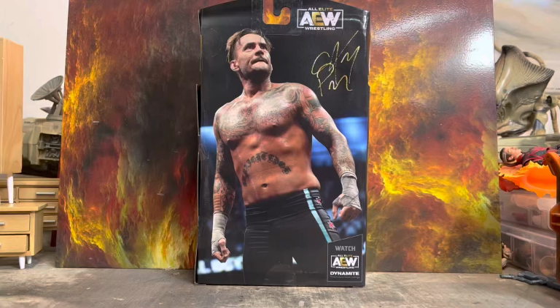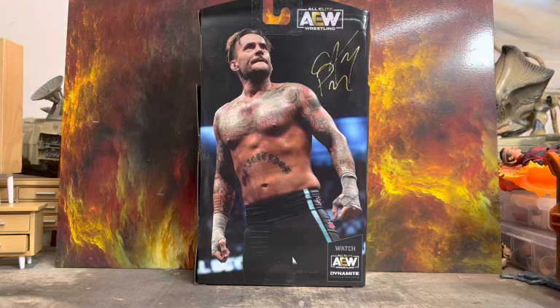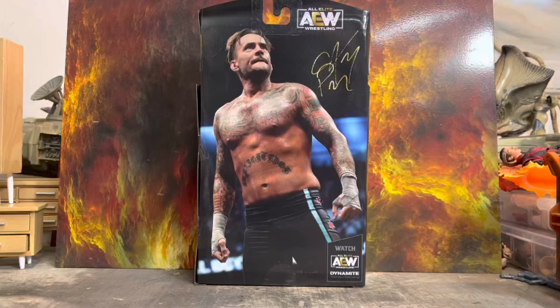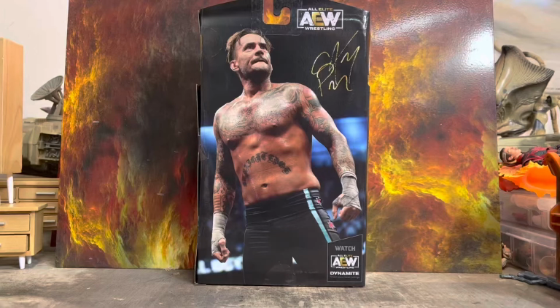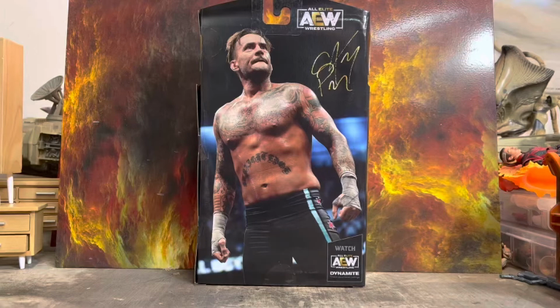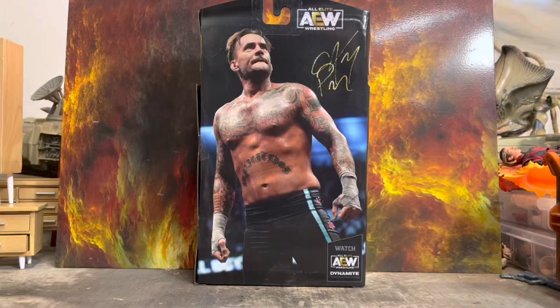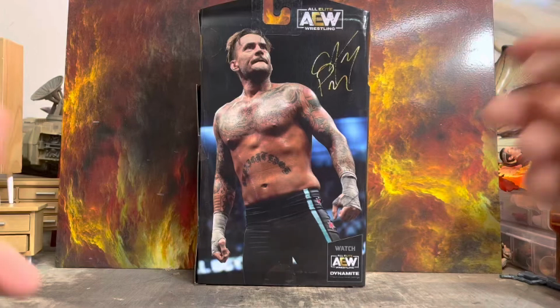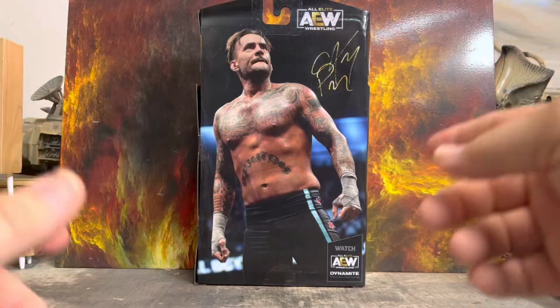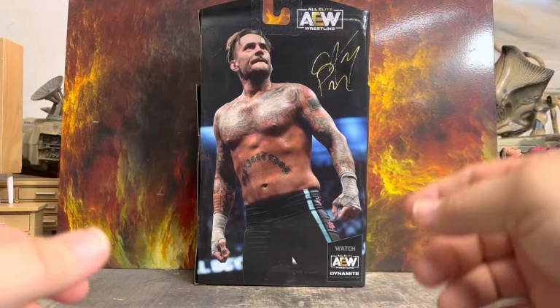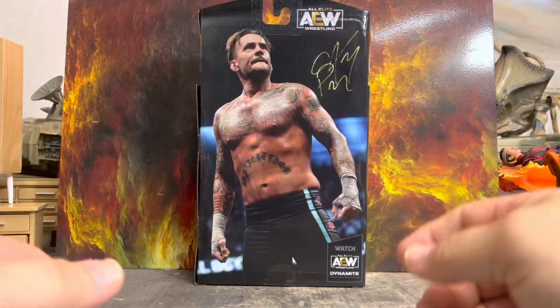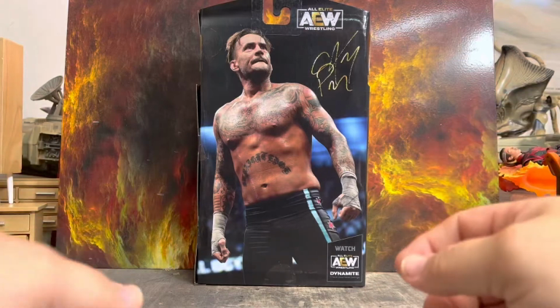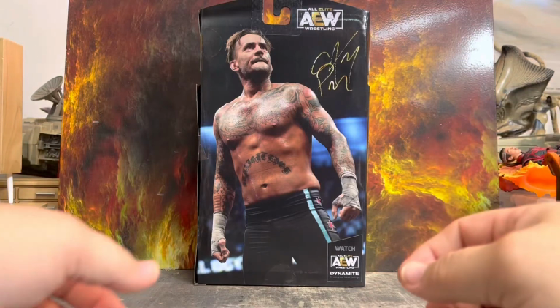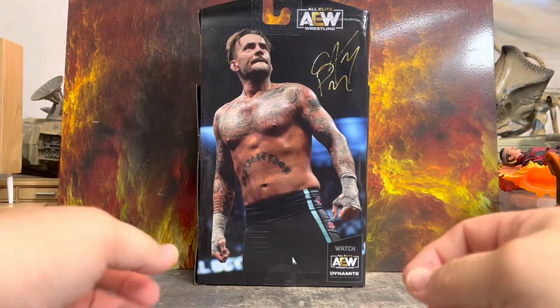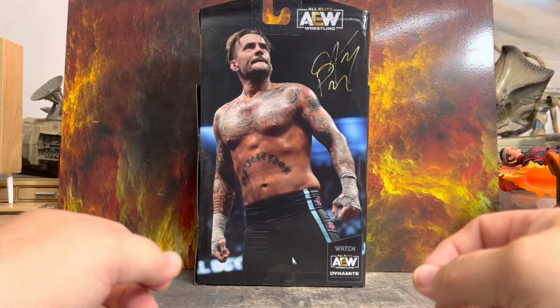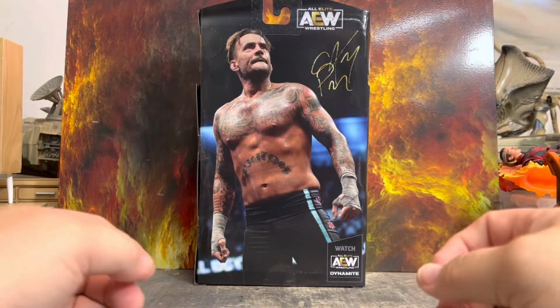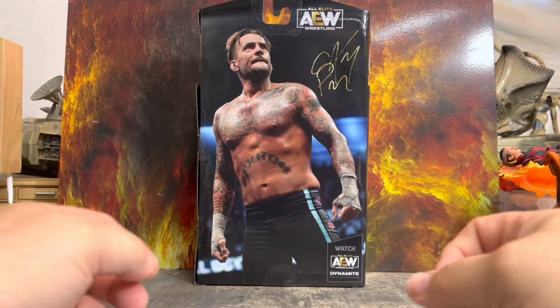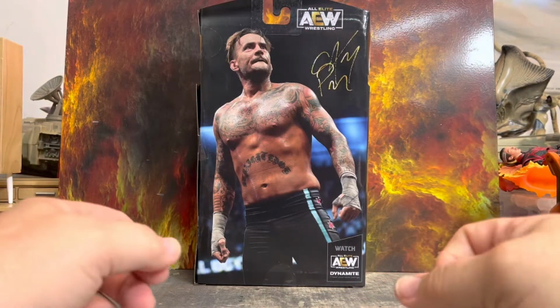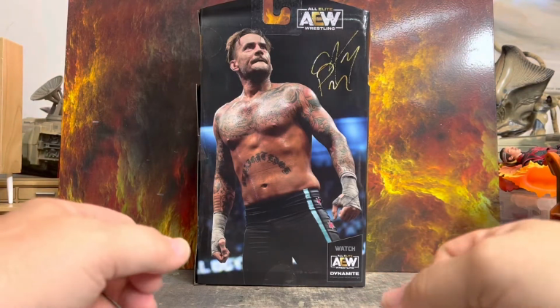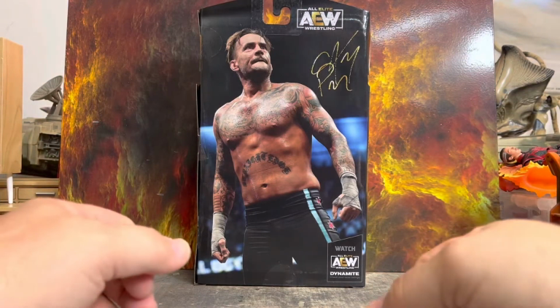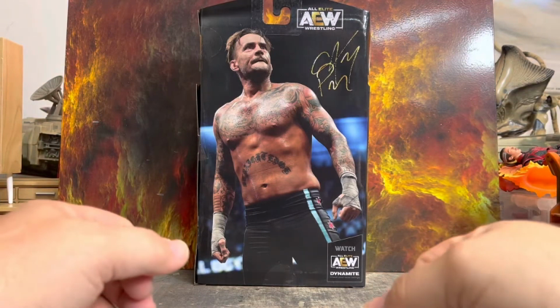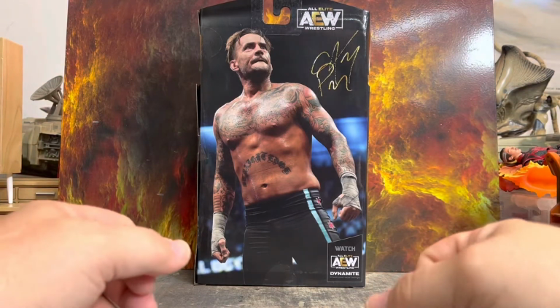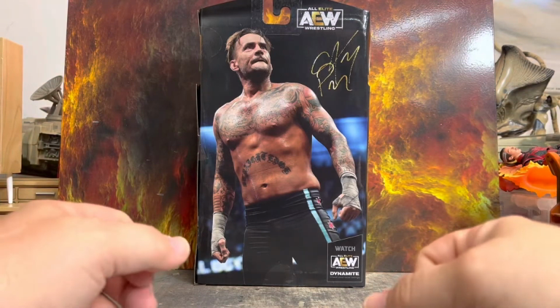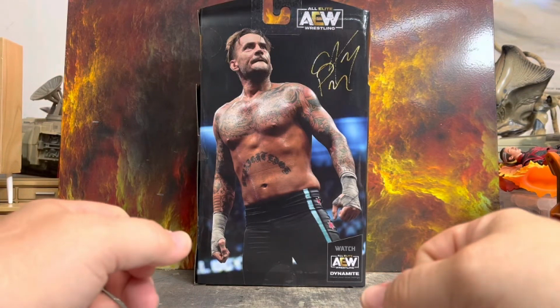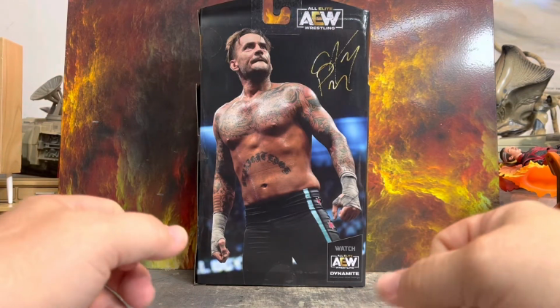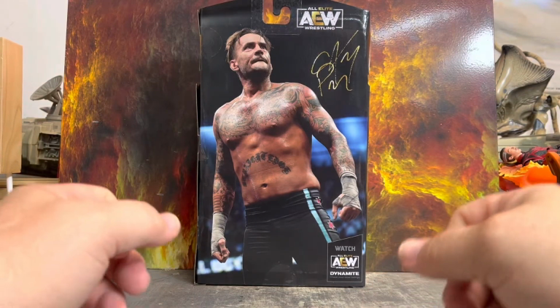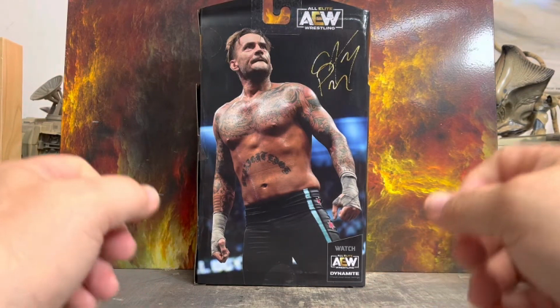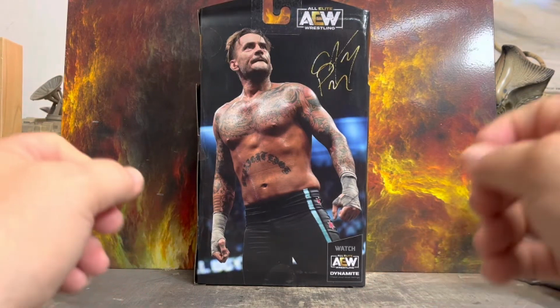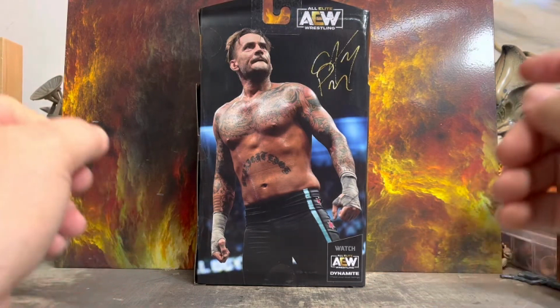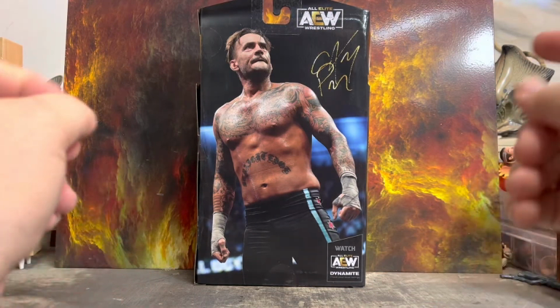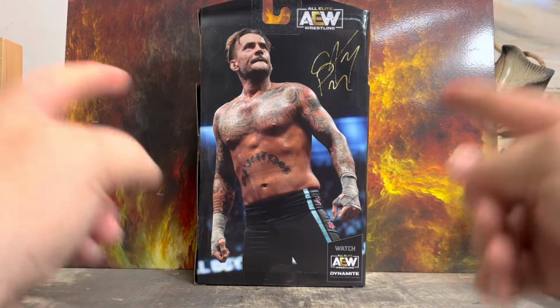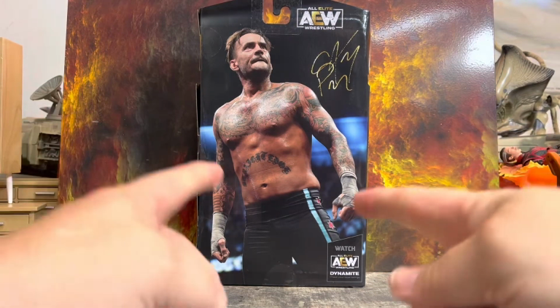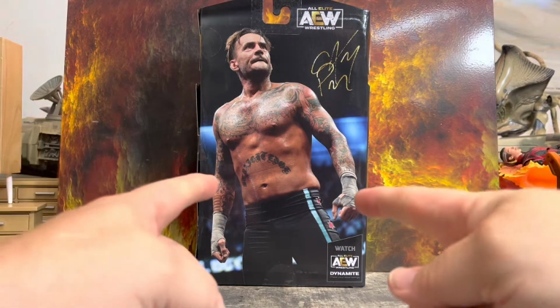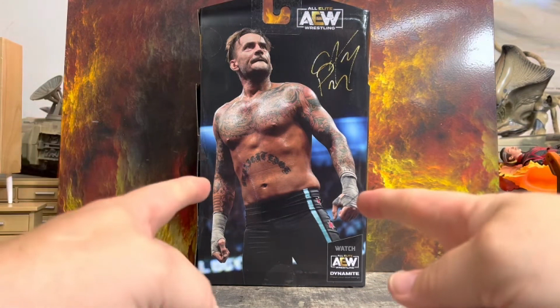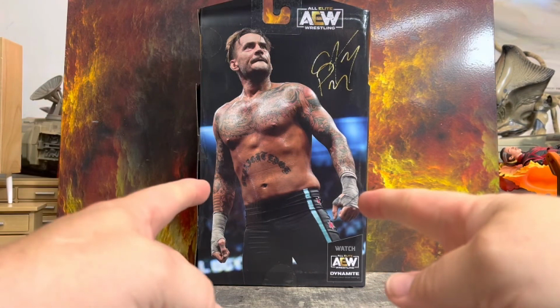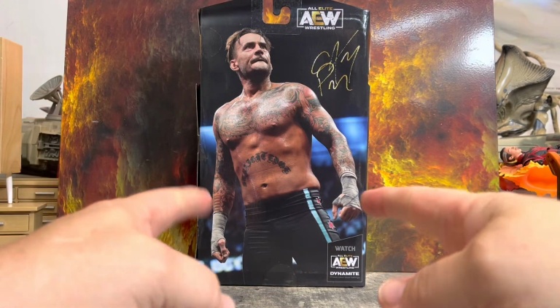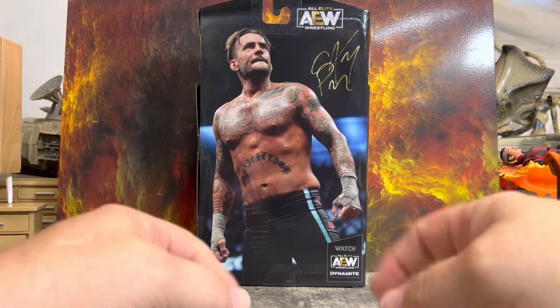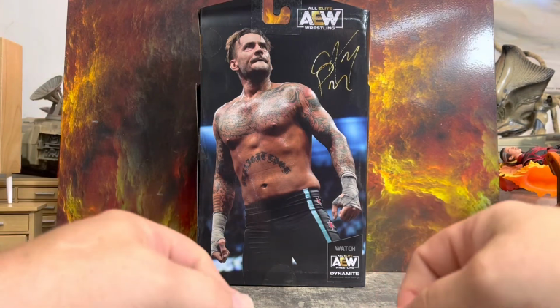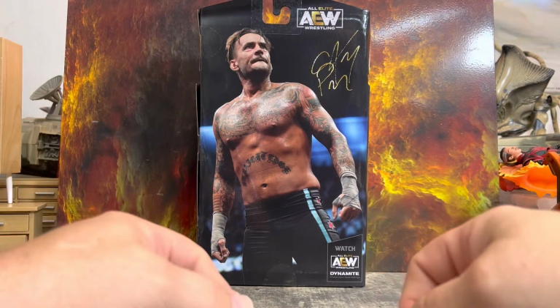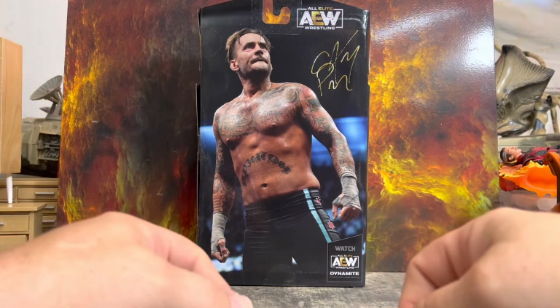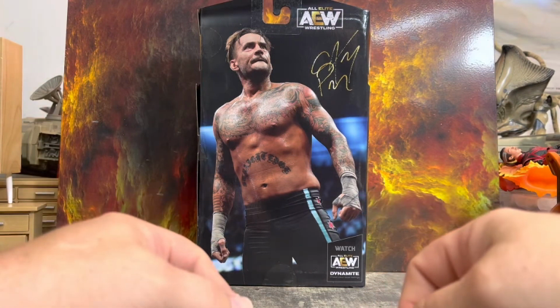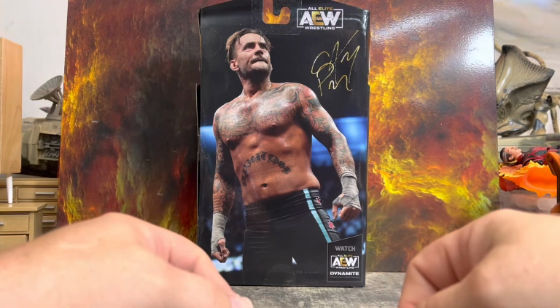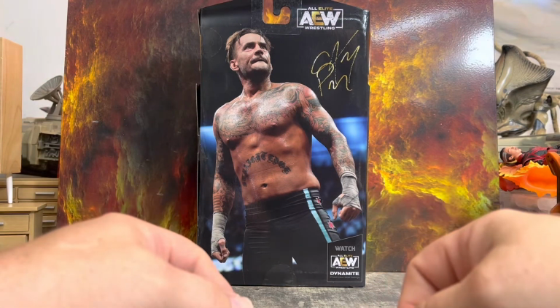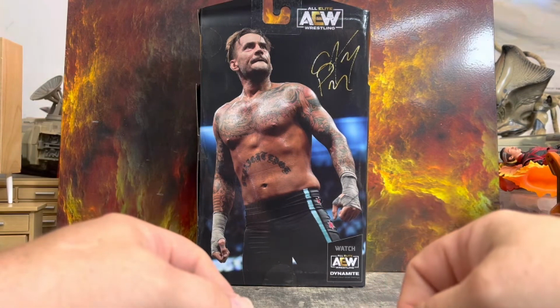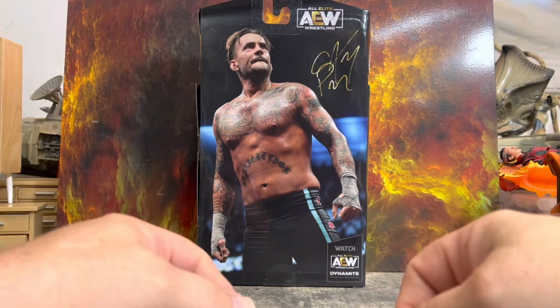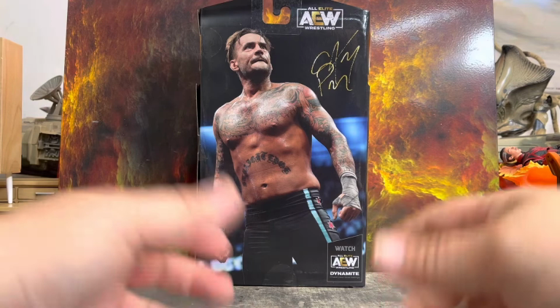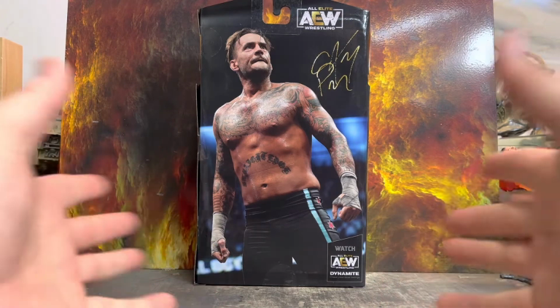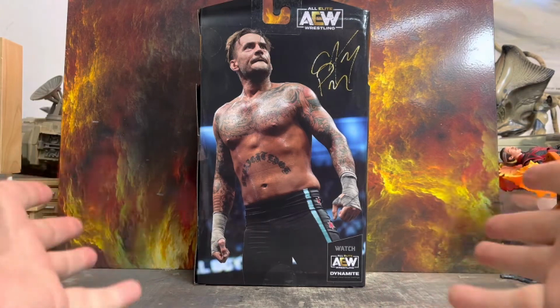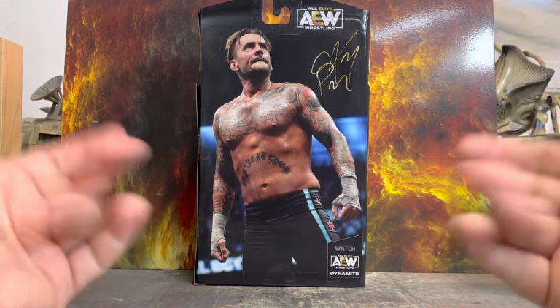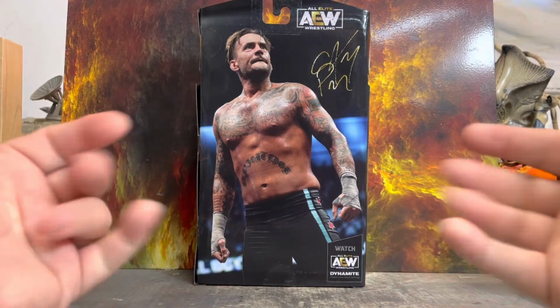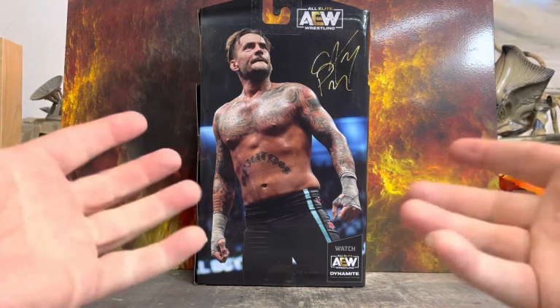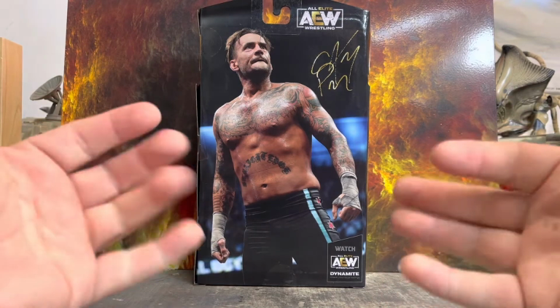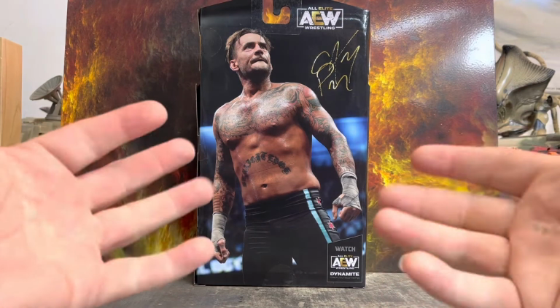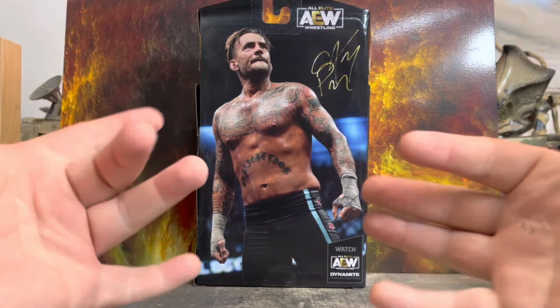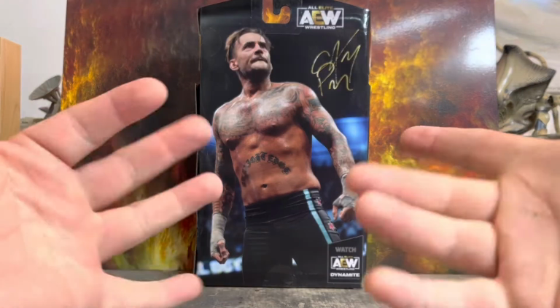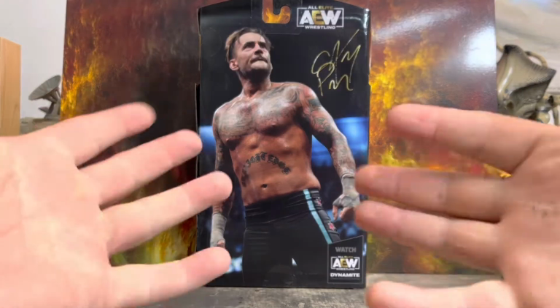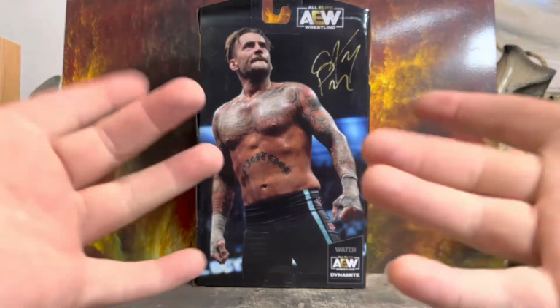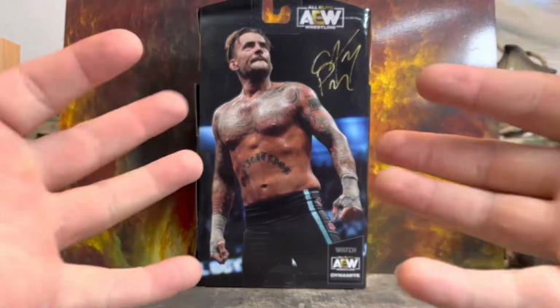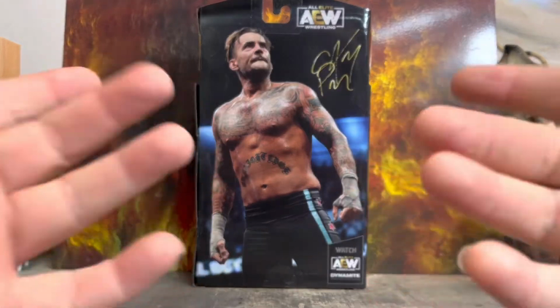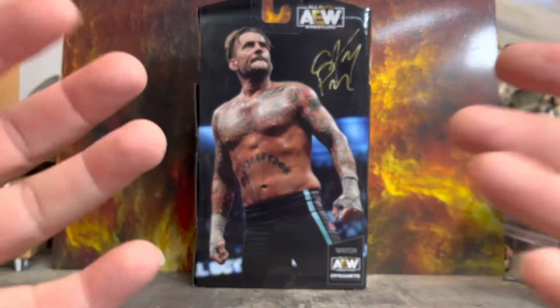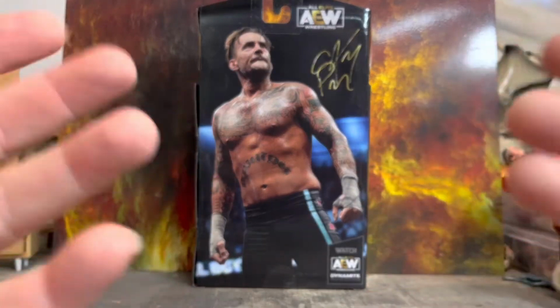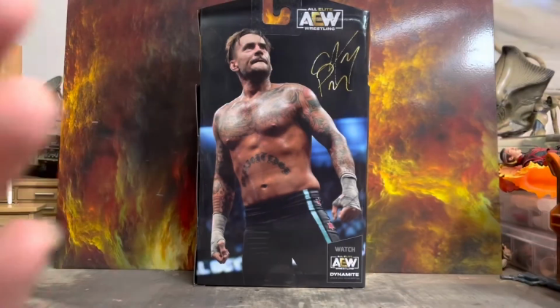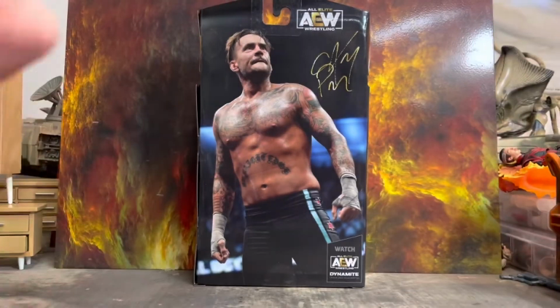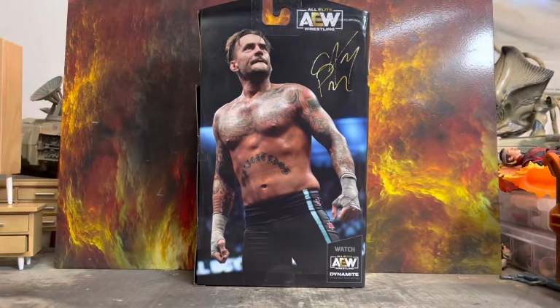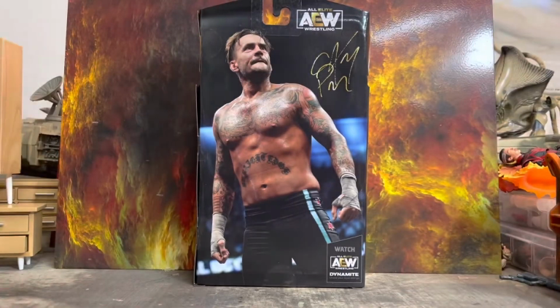Today on Whatever Wednesday we're going to be looking at a CM Punk figure. Come on back to see what it is!